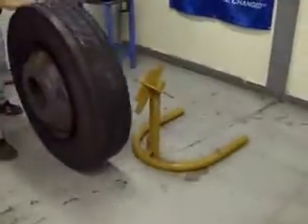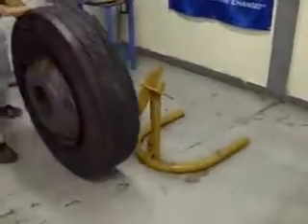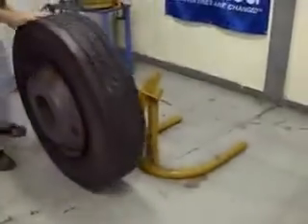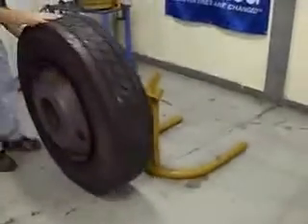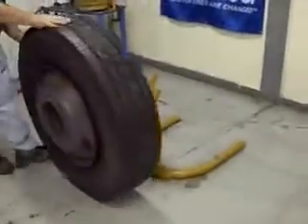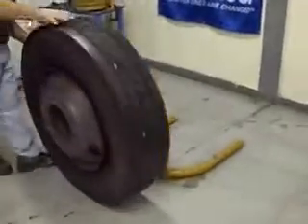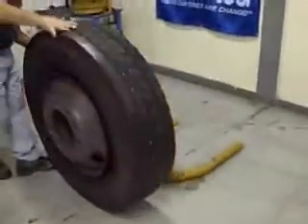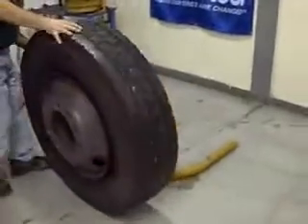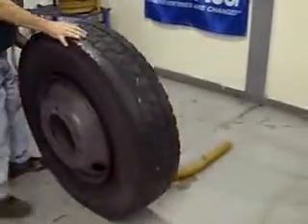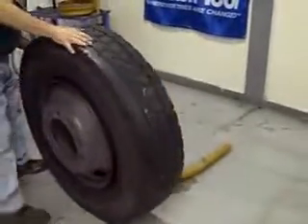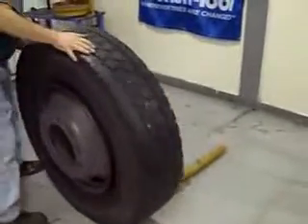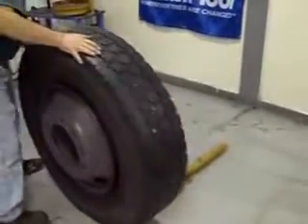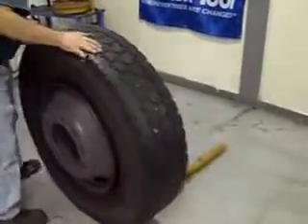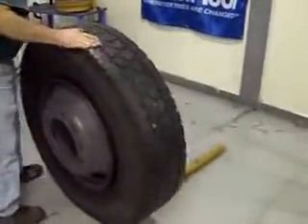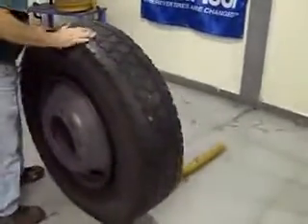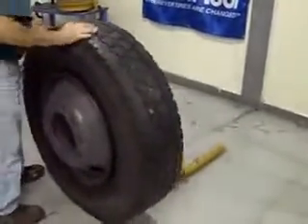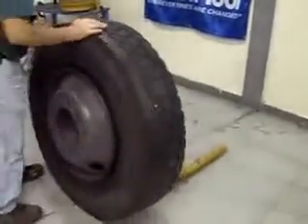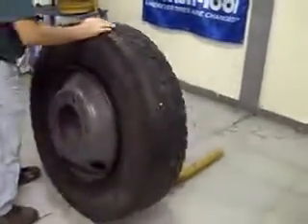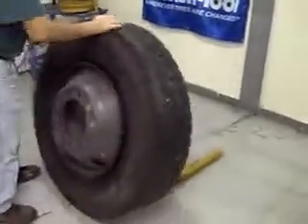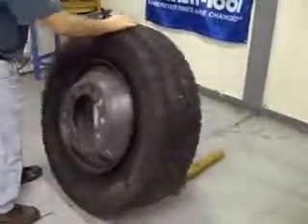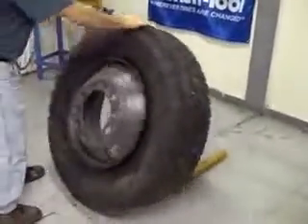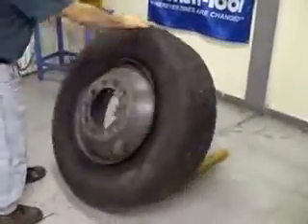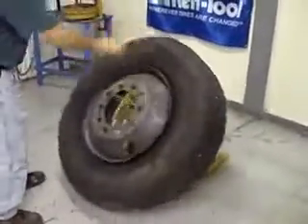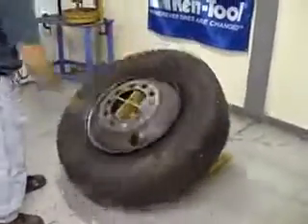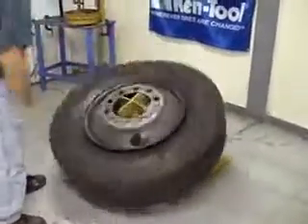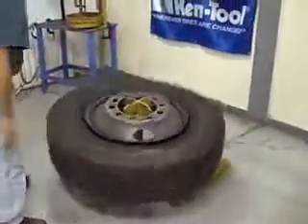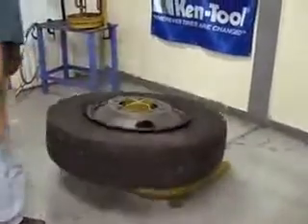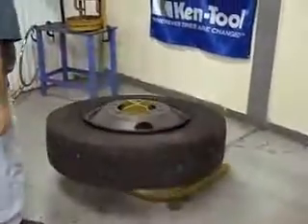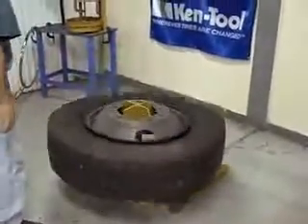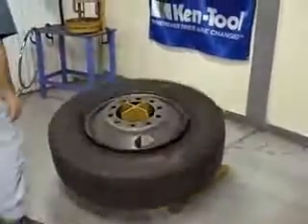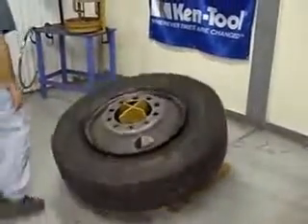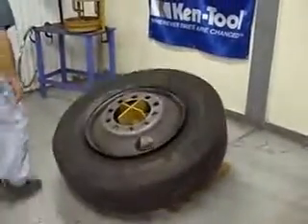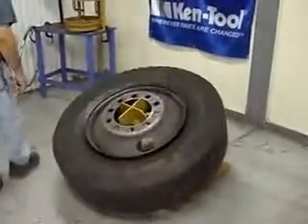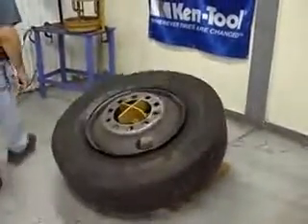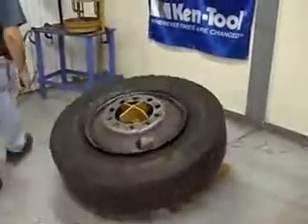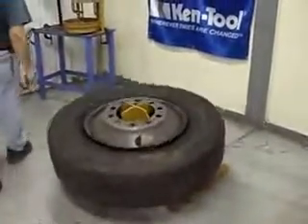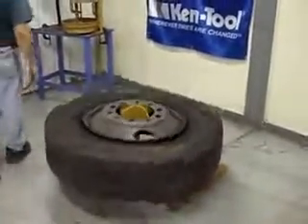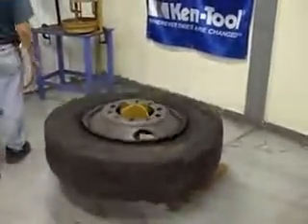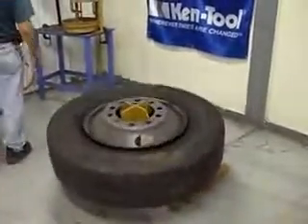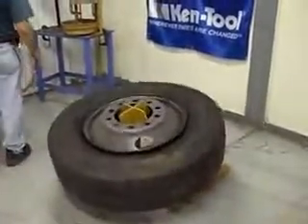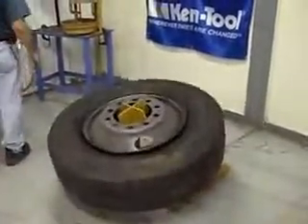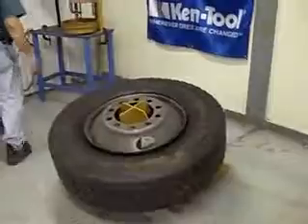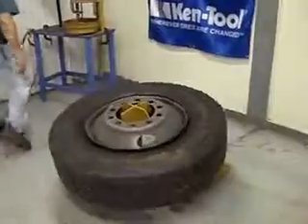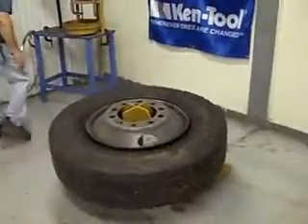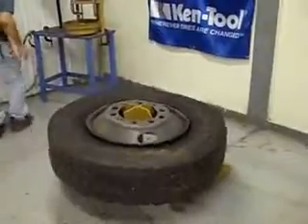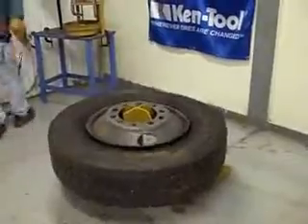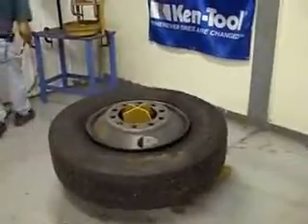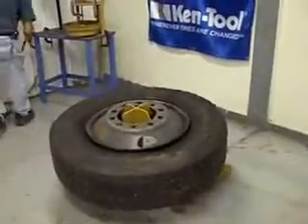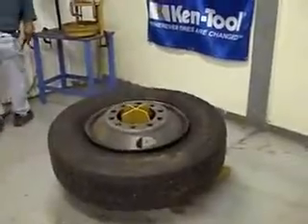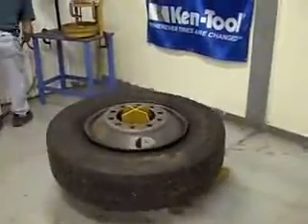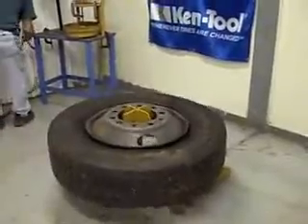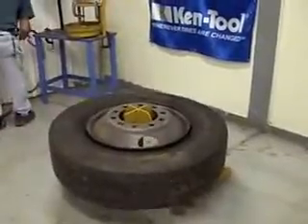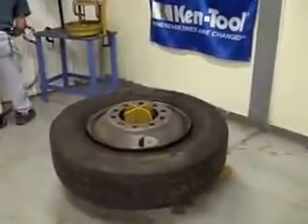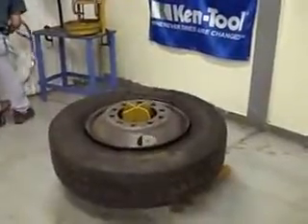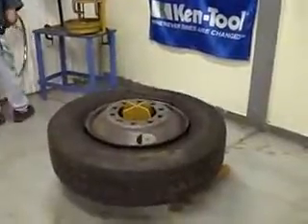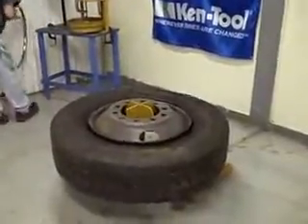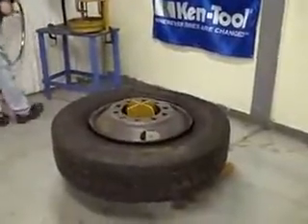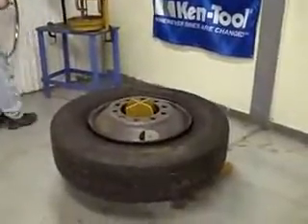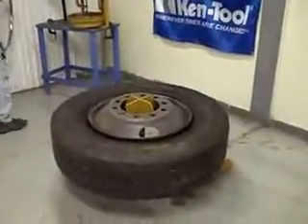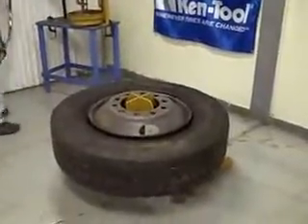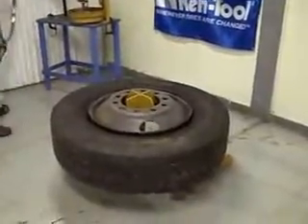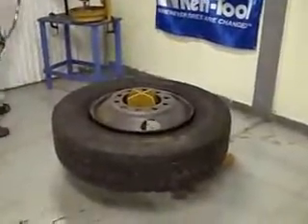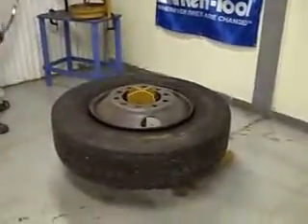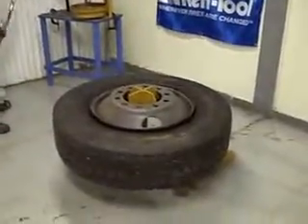You just roll the mounted tire and wheel up to it, give it a quick look, and the tire automatically goes to a horizontal position.